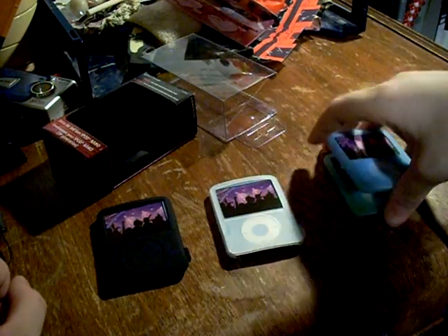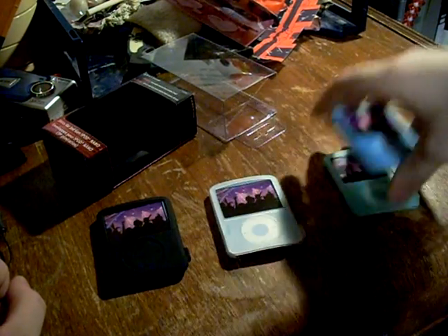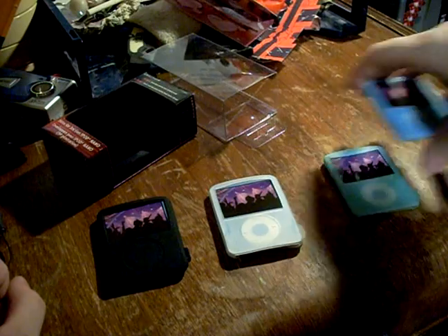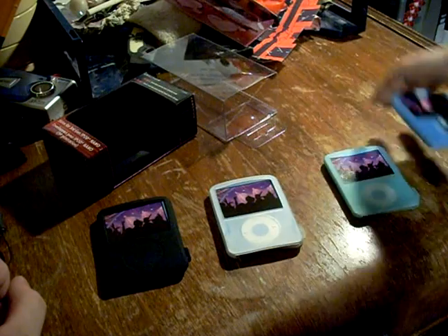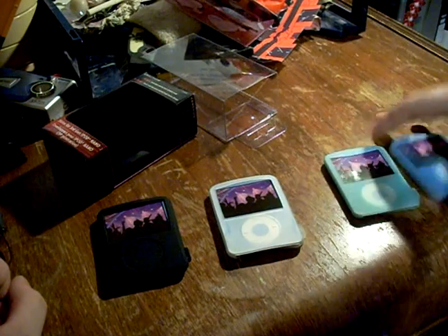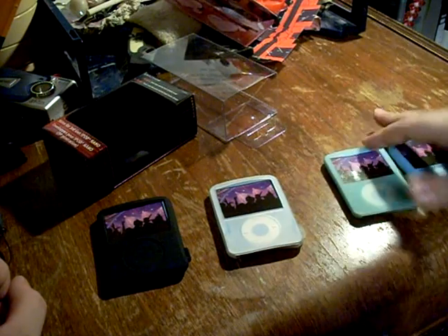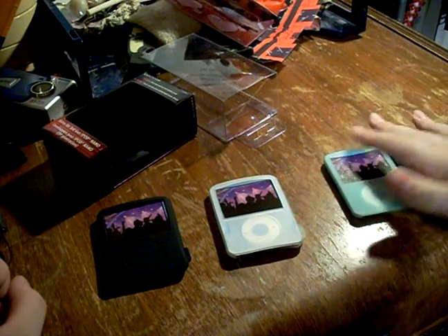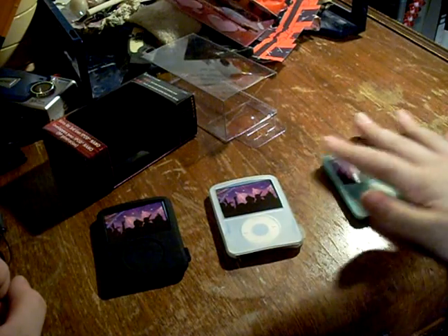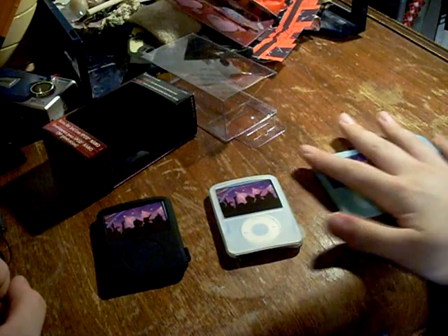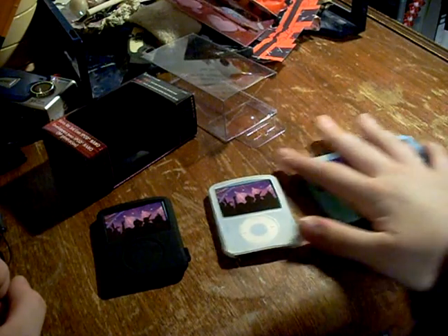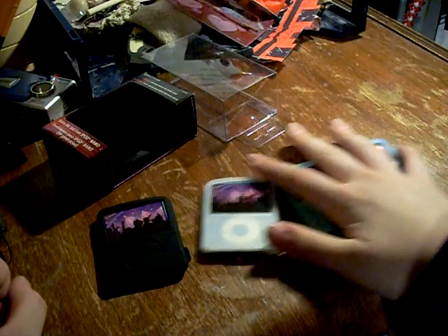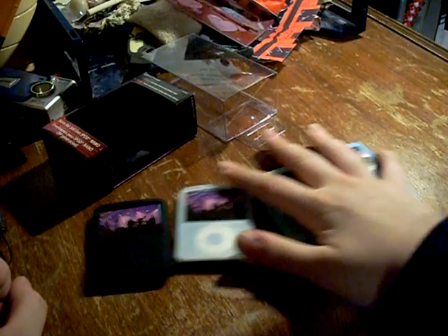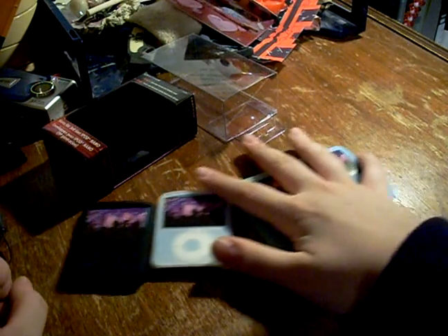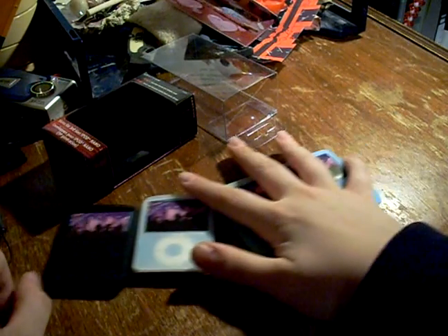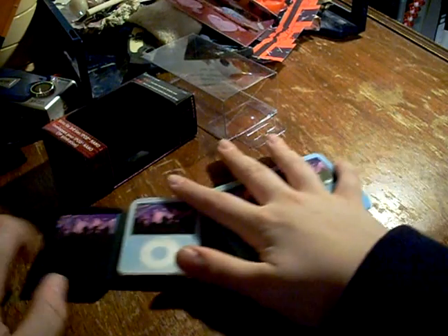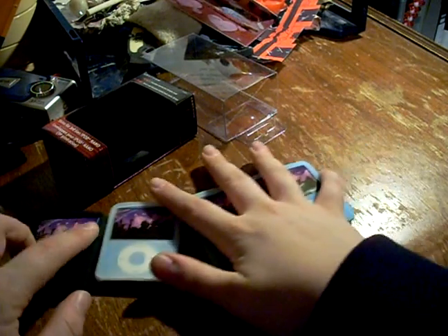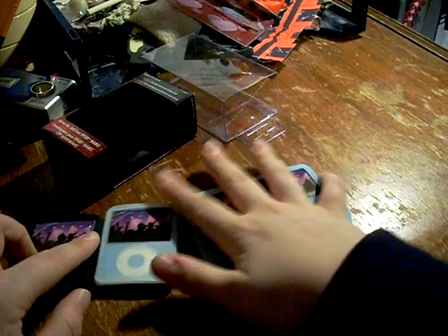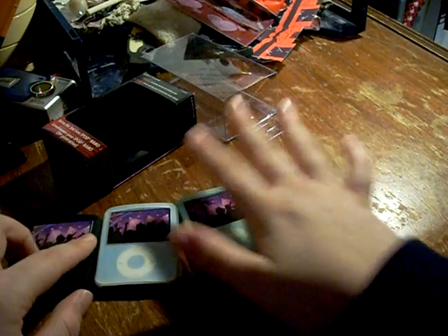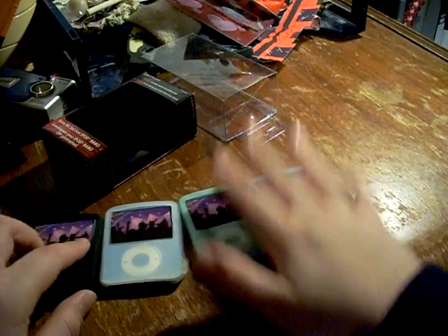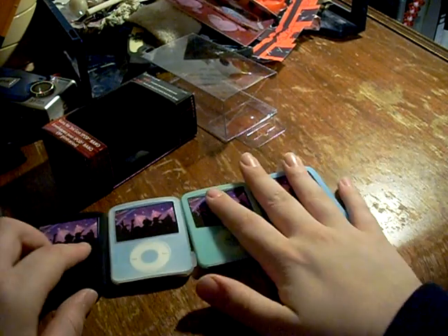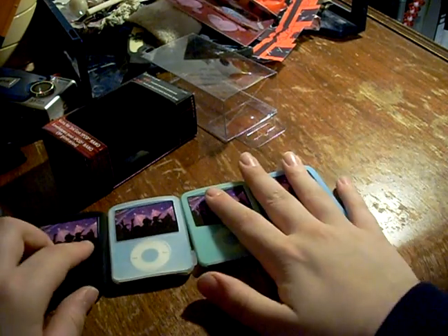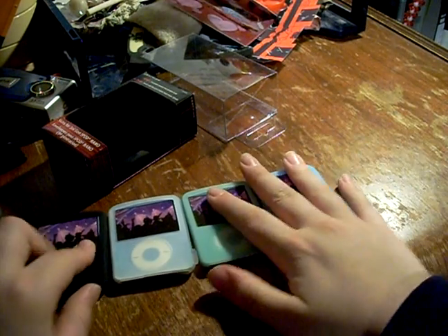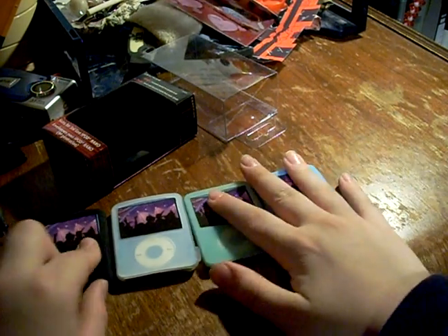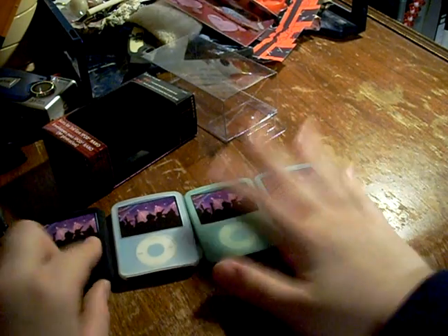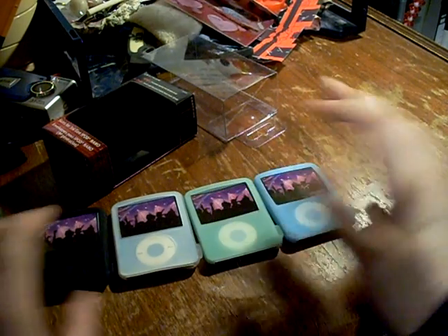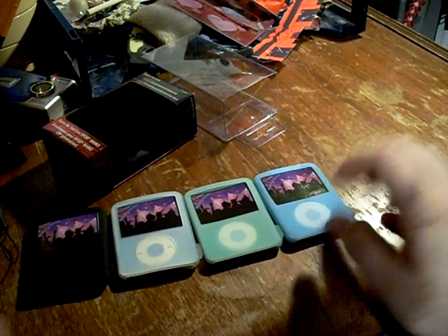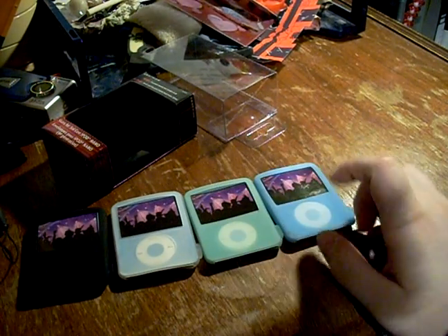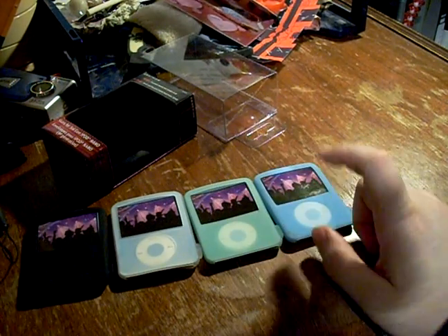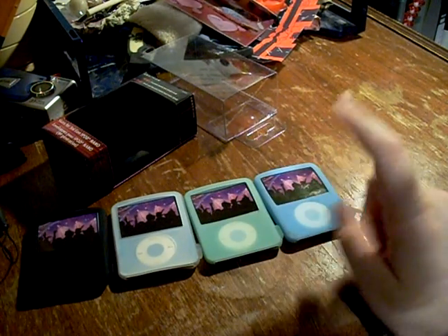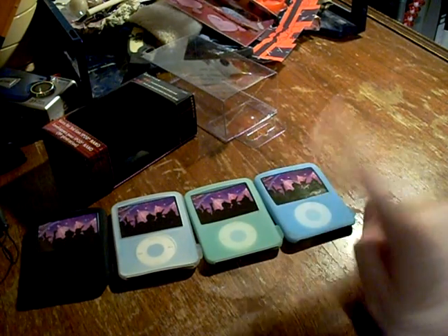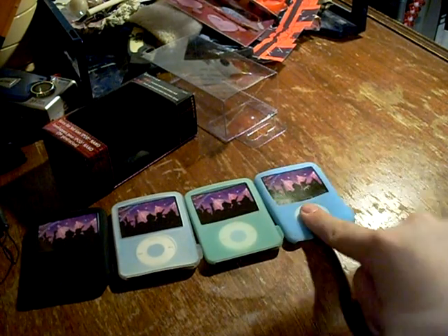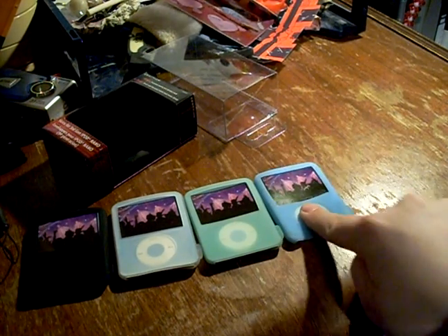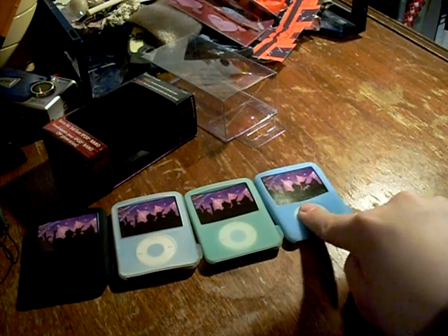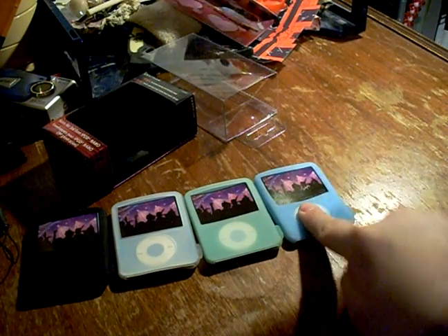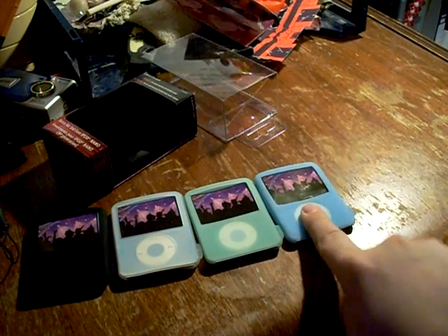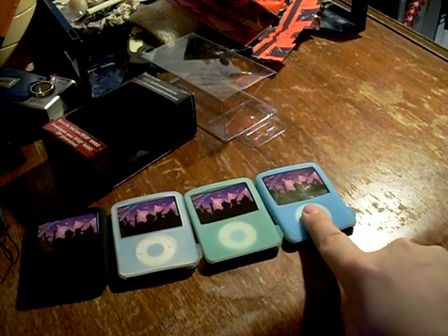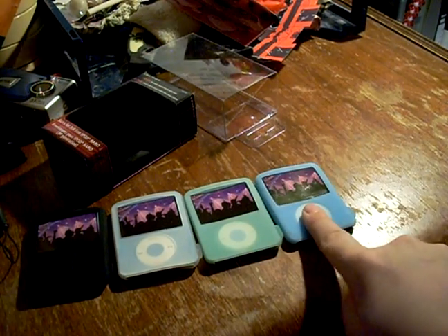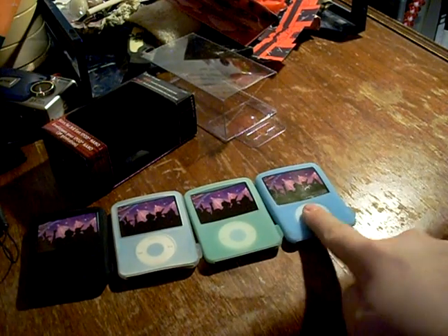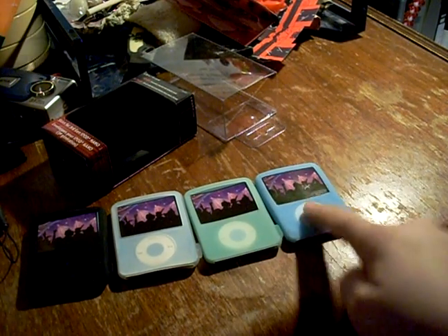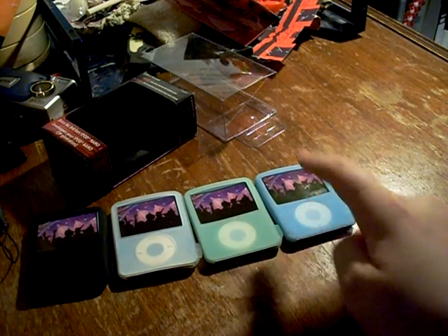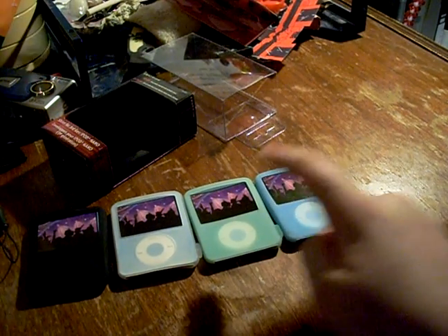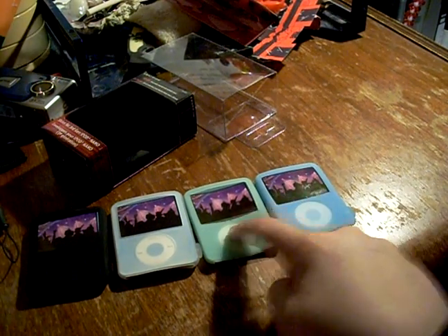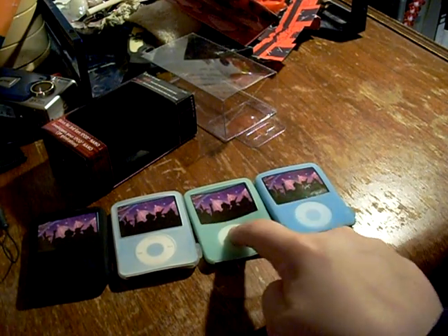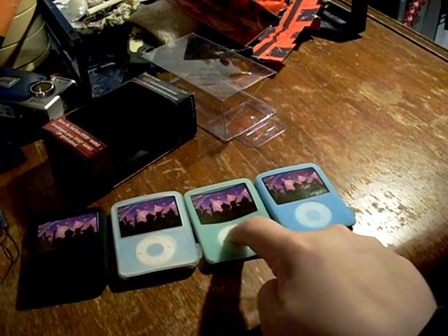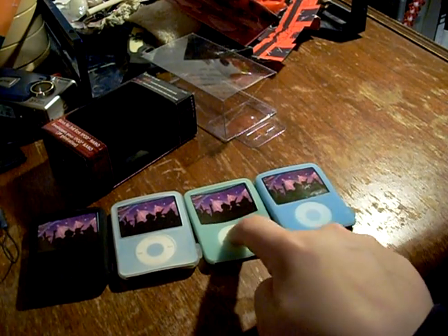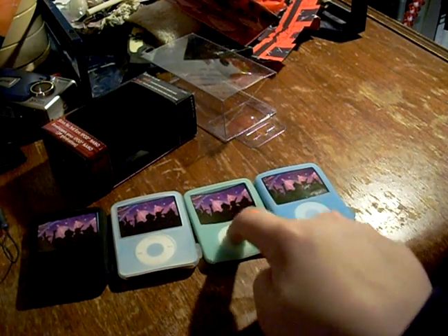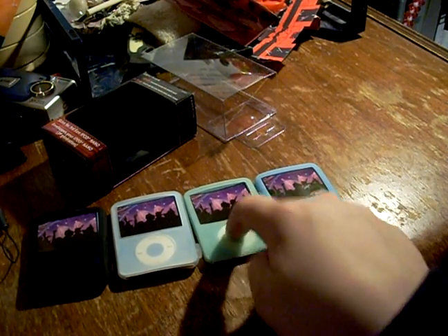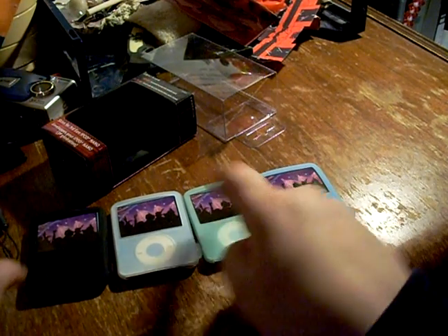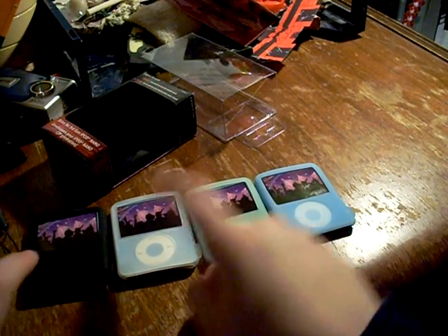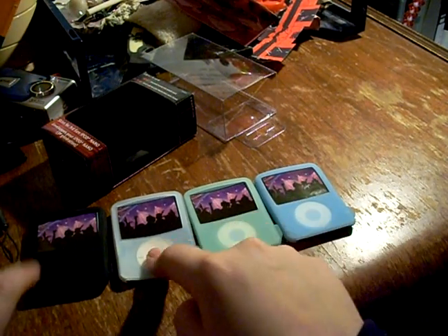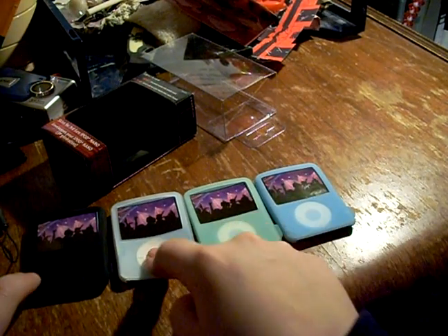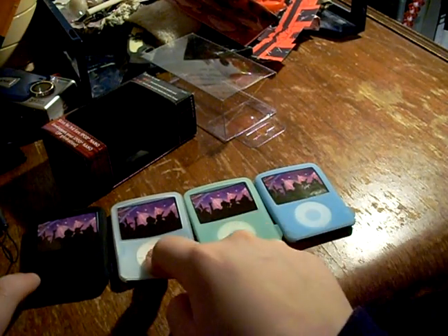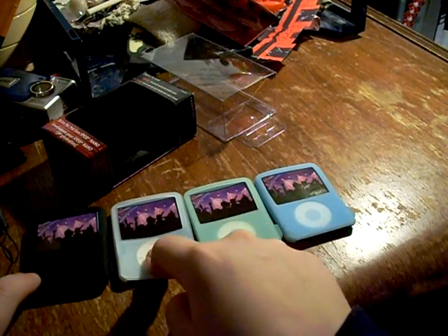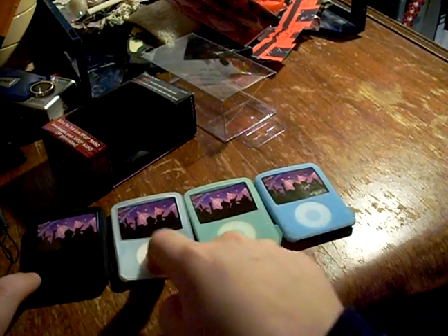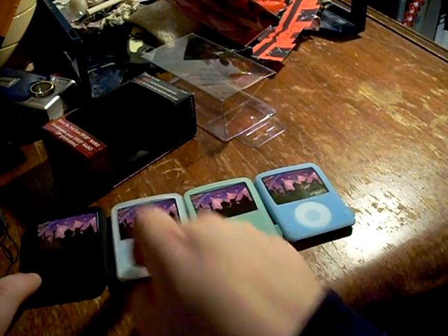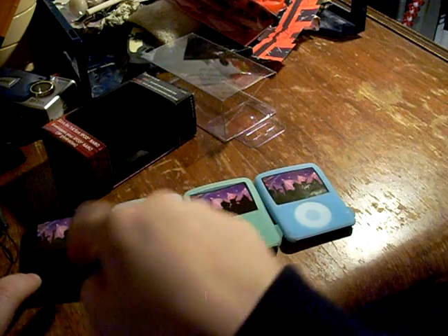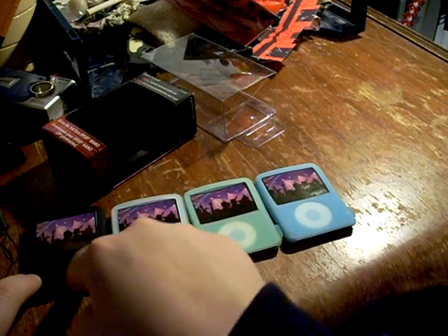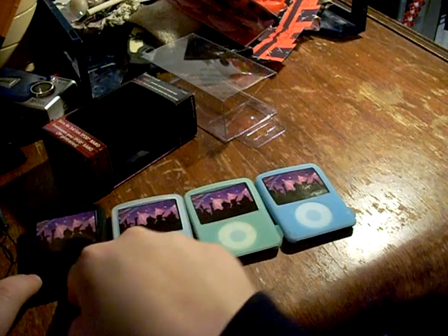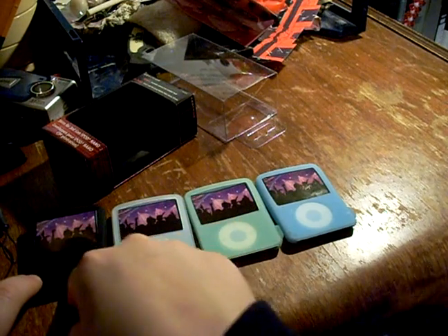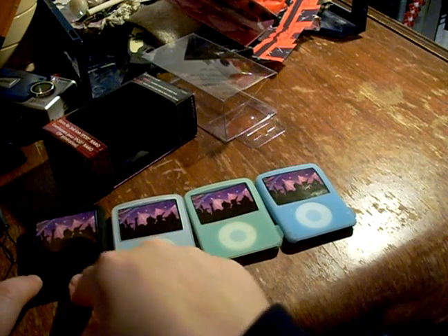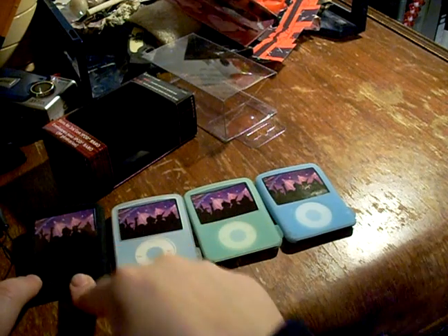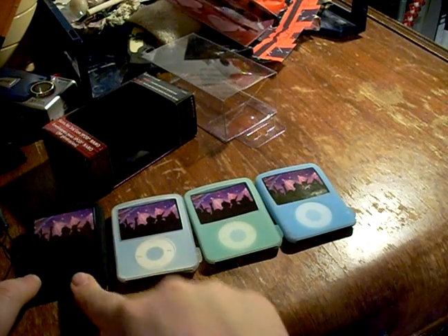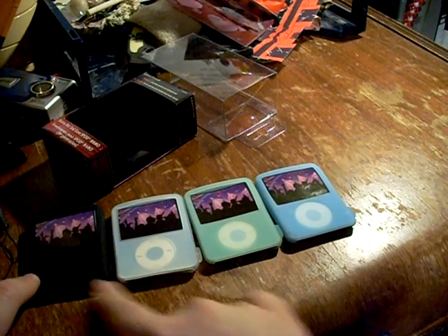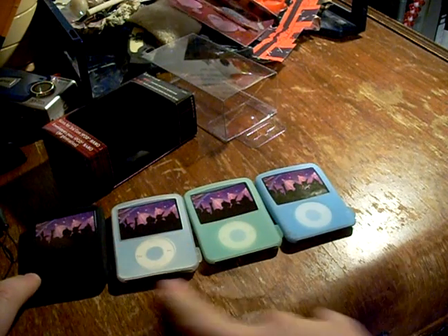As you see, you get four different colors: you get blue, you get green, you get a kind of clear one, and you get a black one.